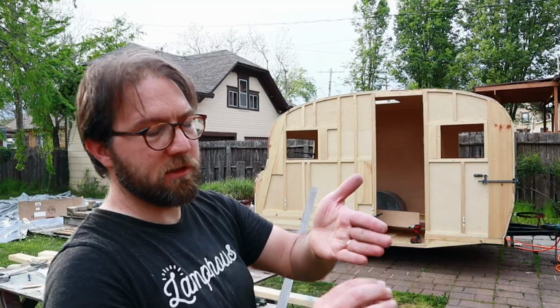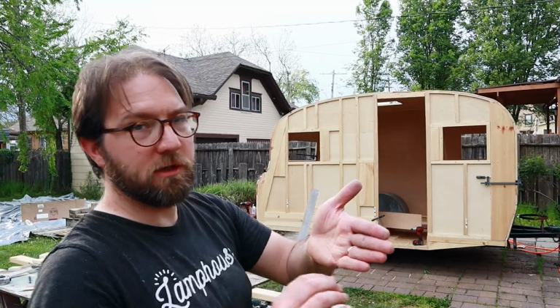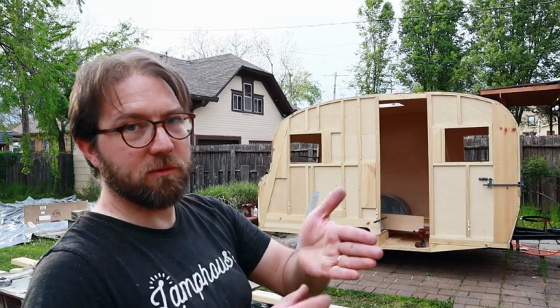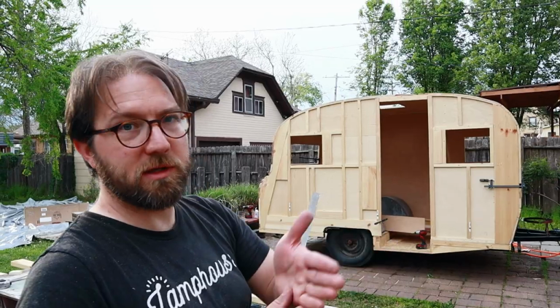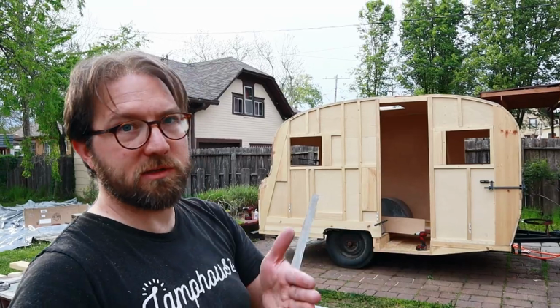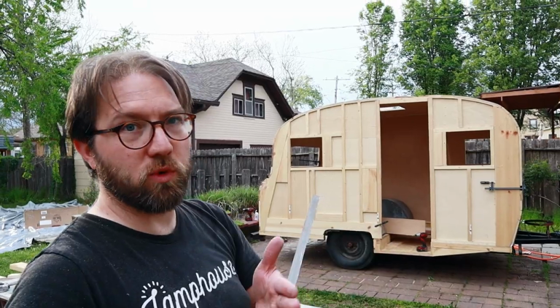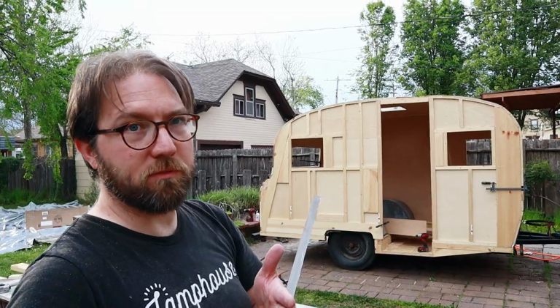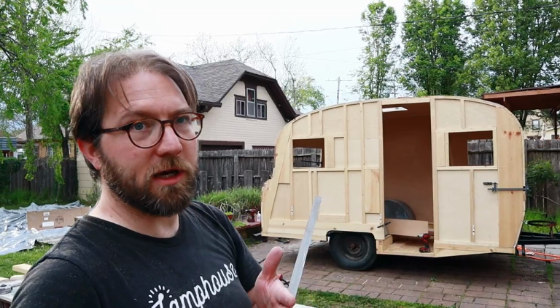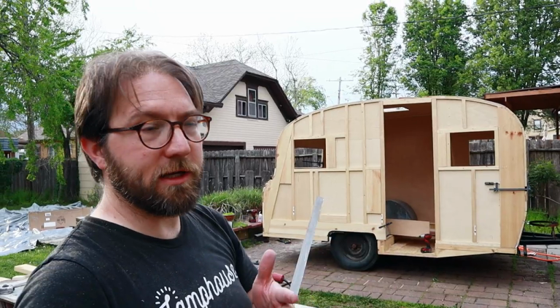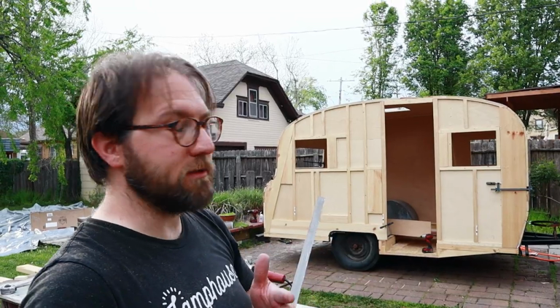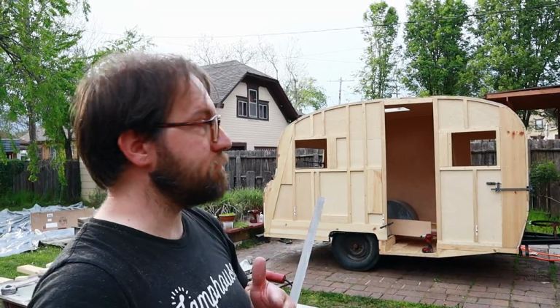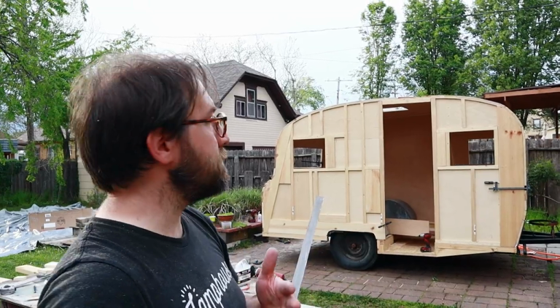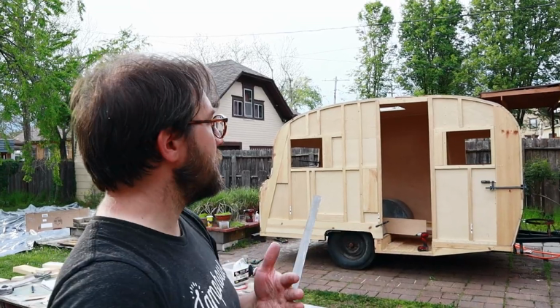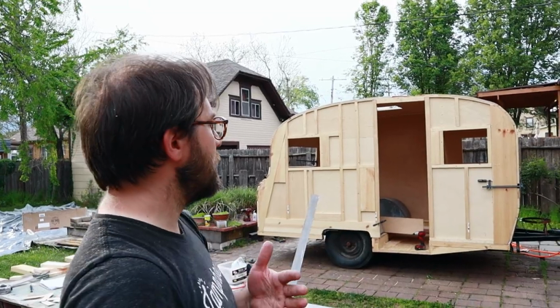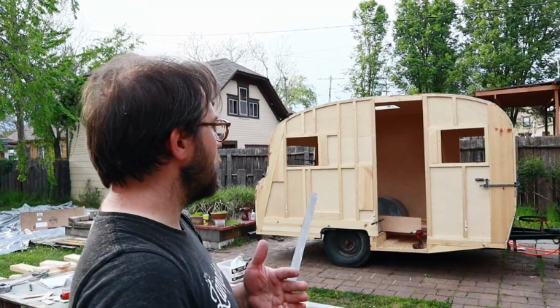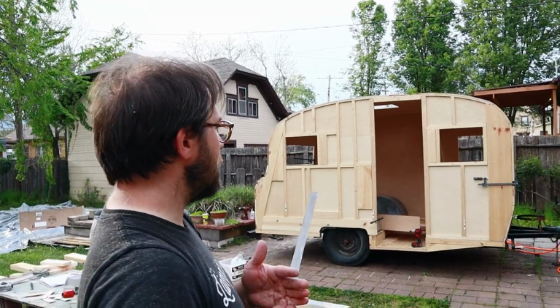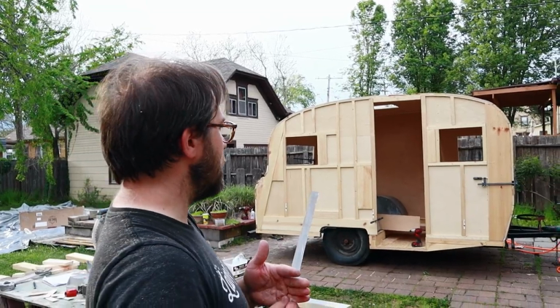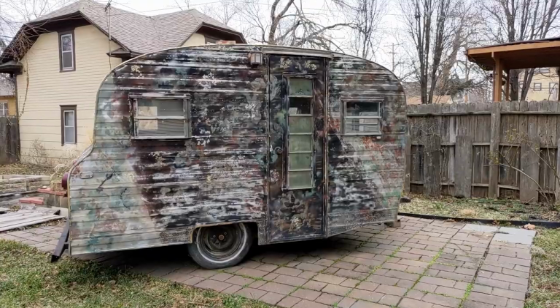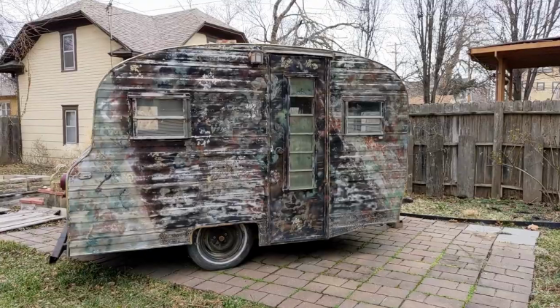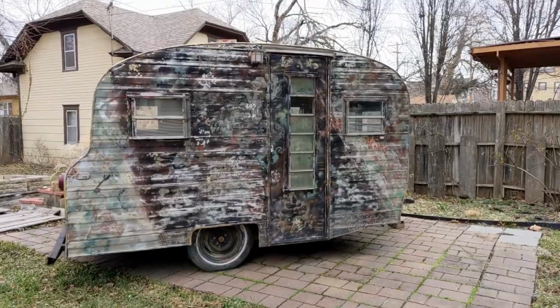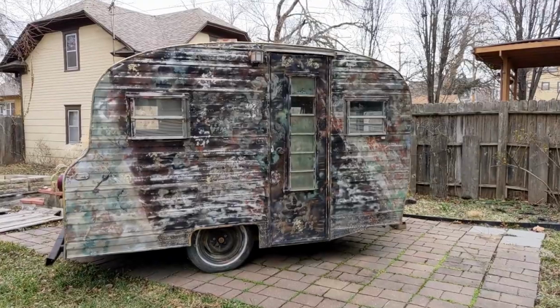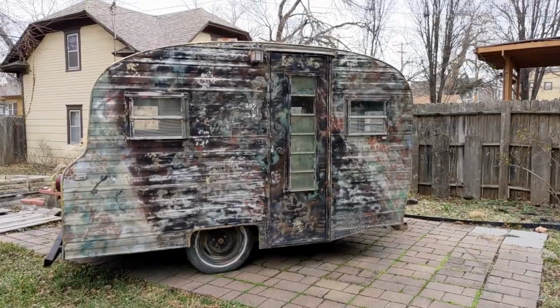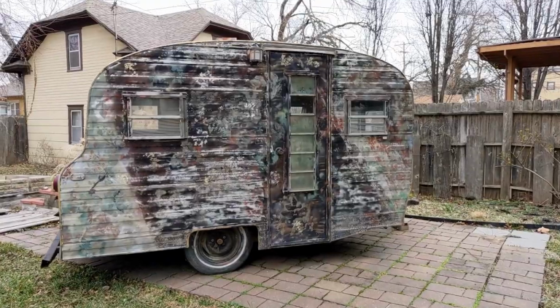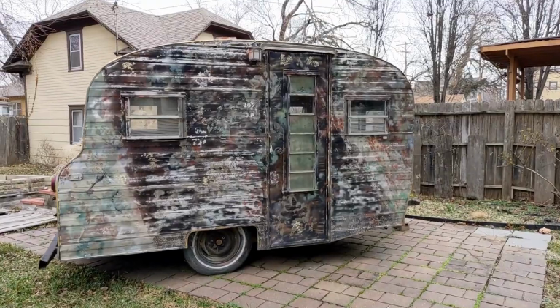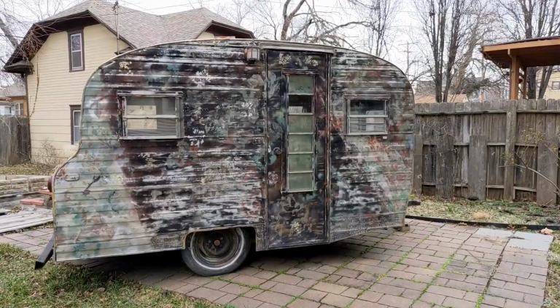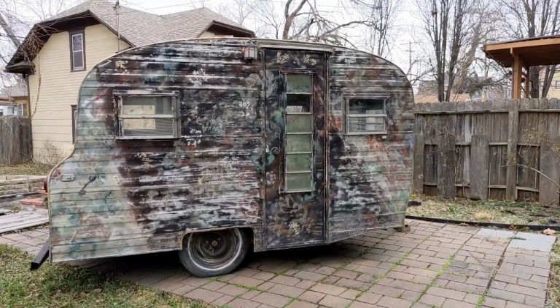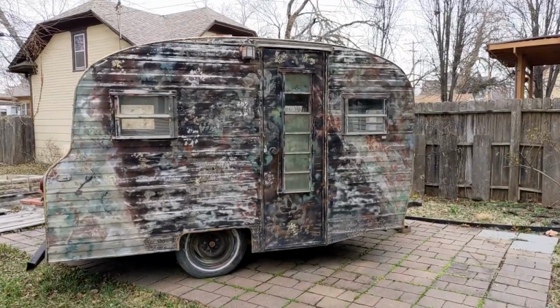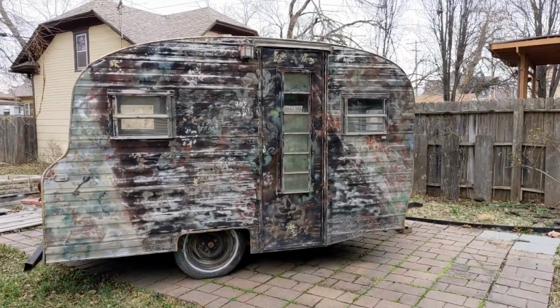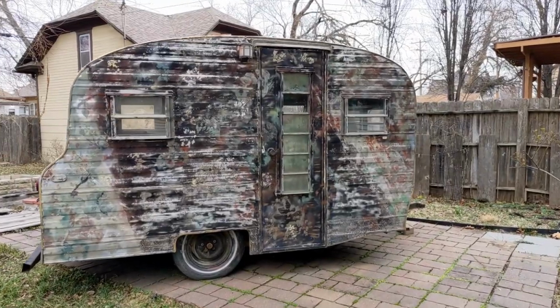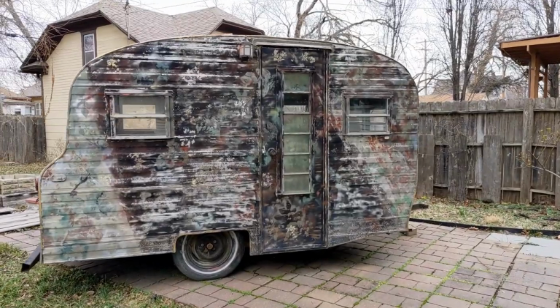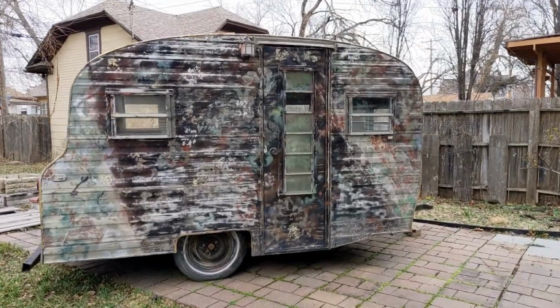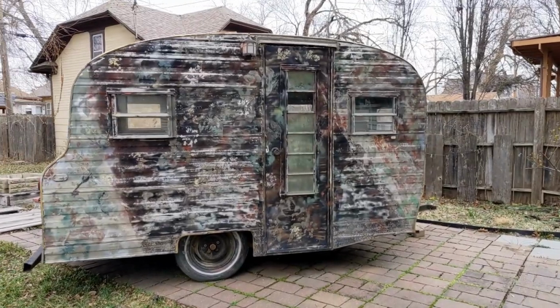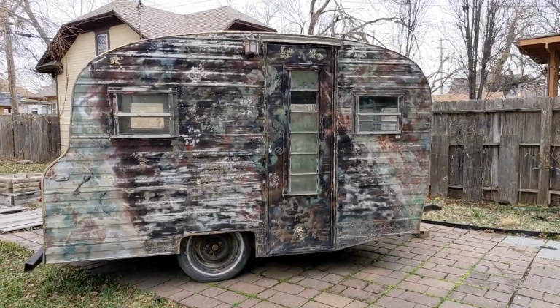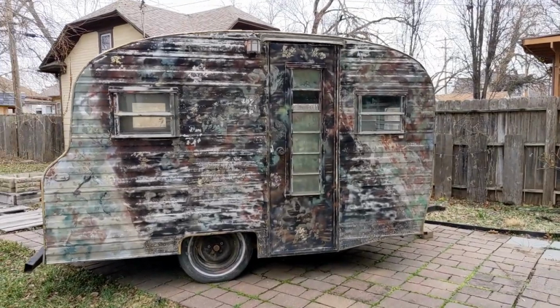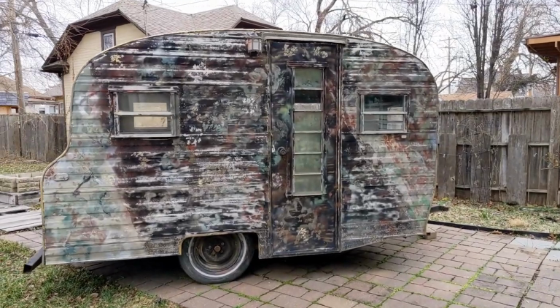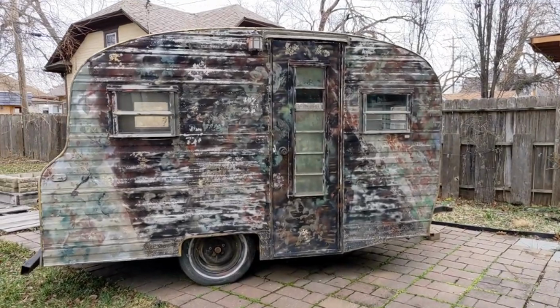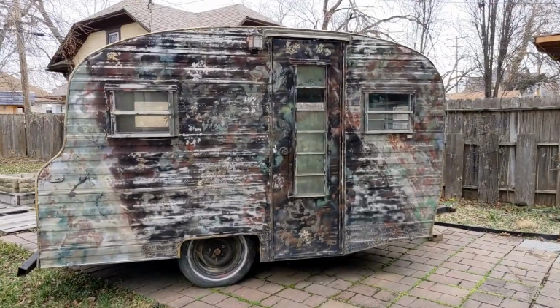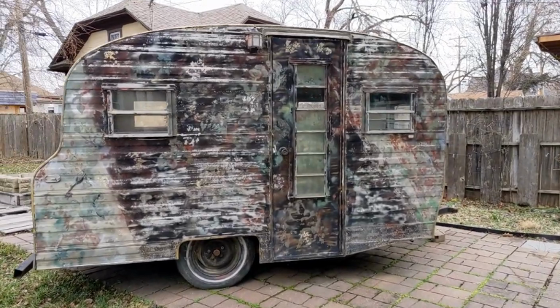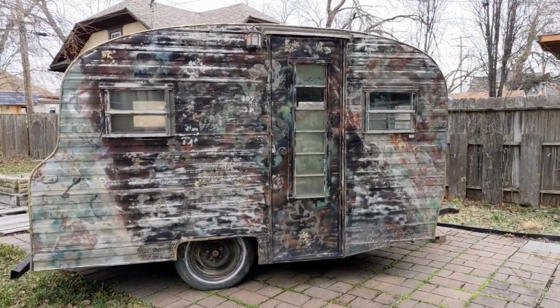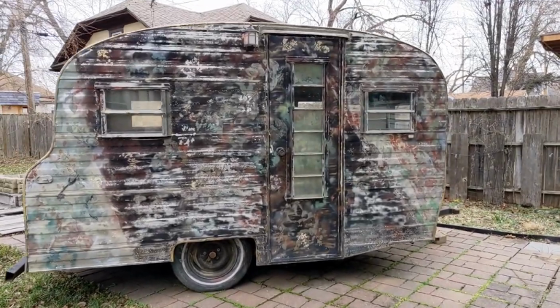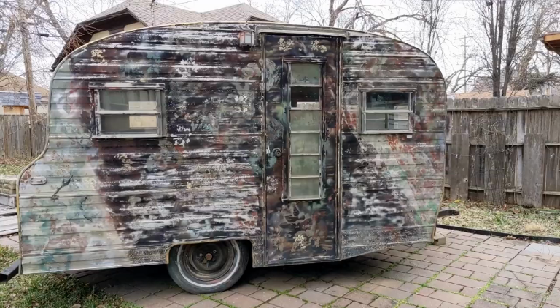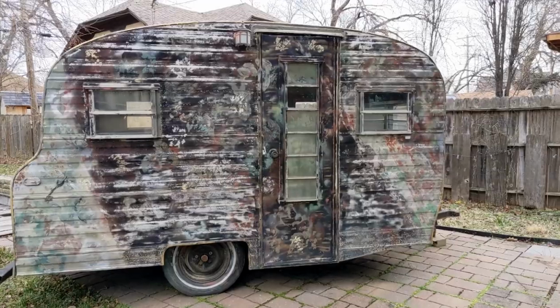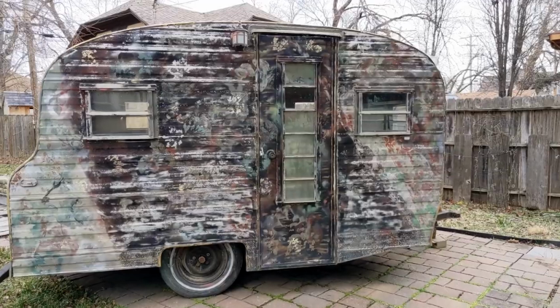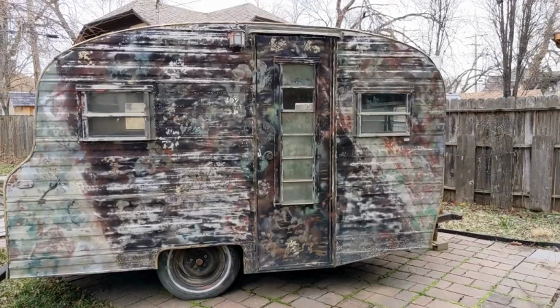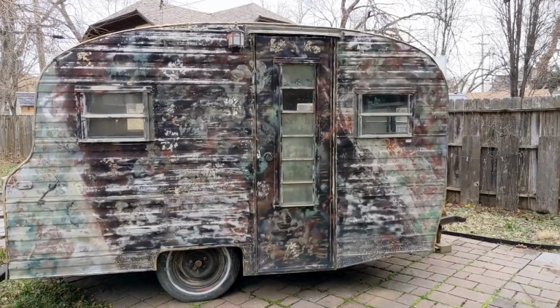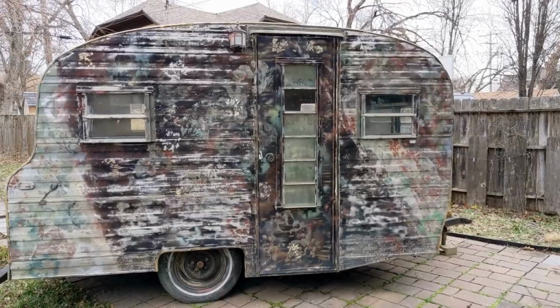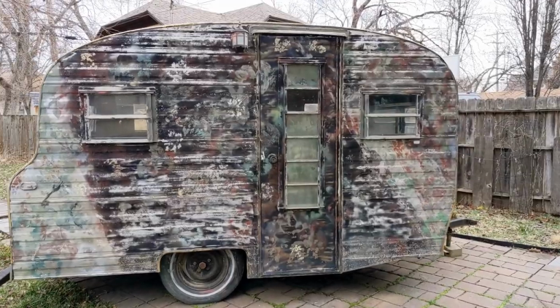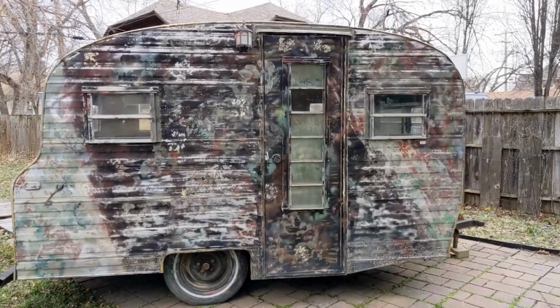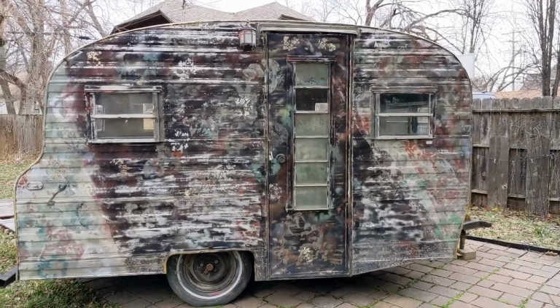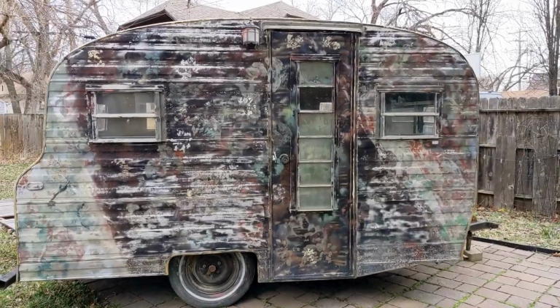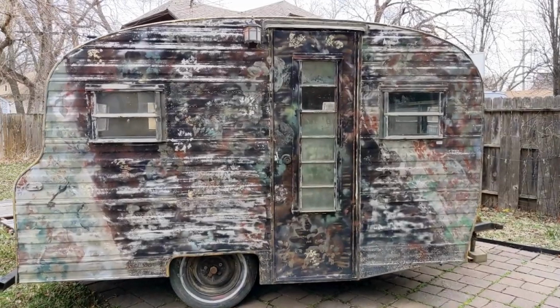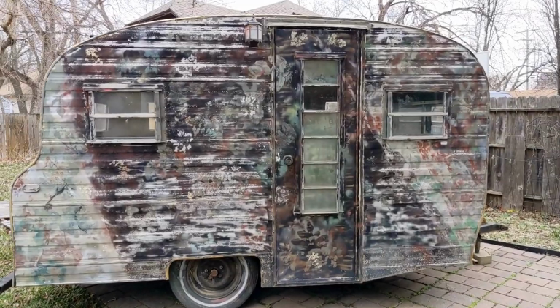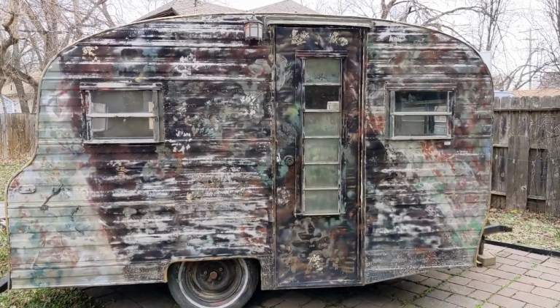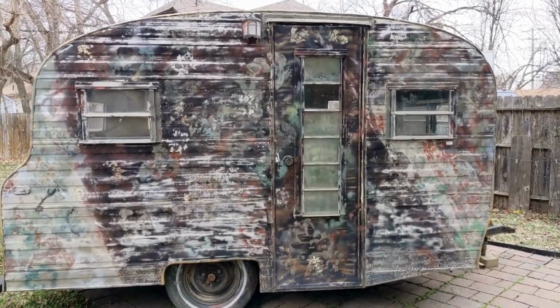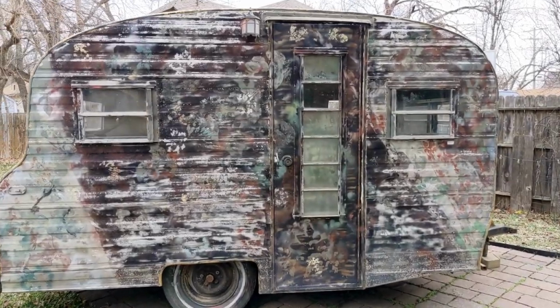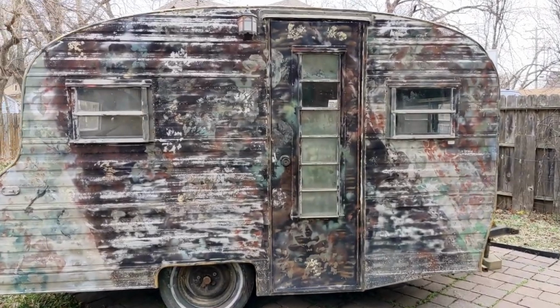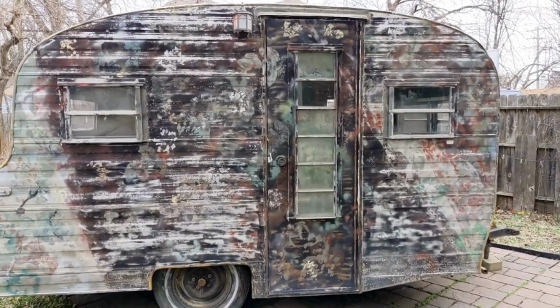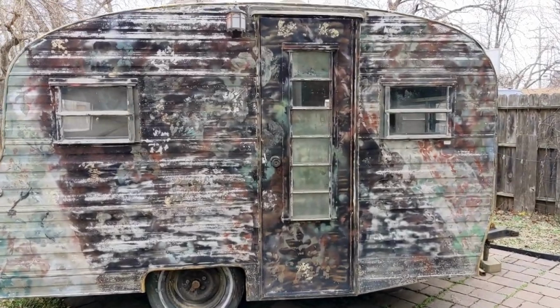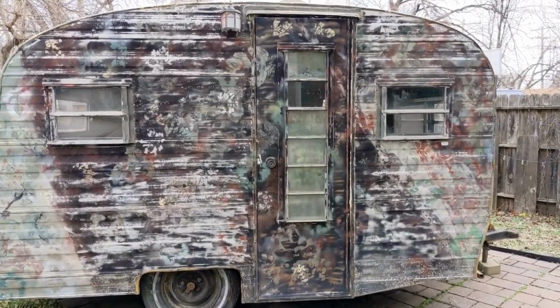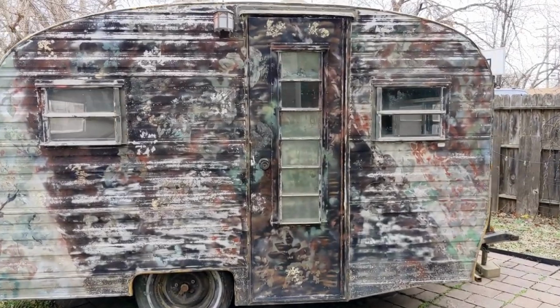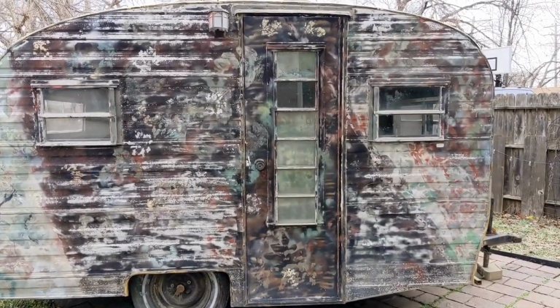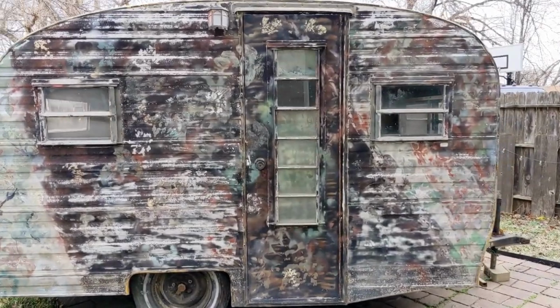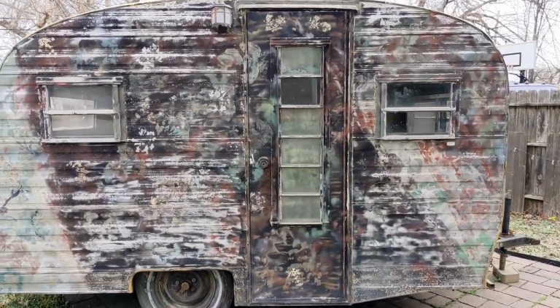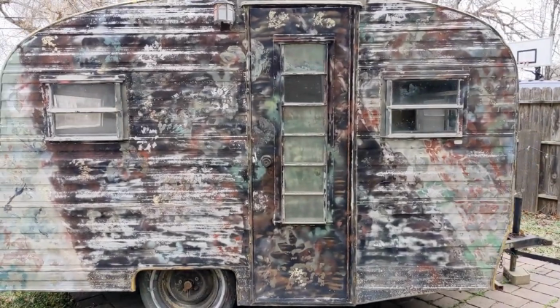Hi, my name is Conan, and in 2019 I bought this 1968 Playmore Model 140 for $600 off Facebook Marketplace.